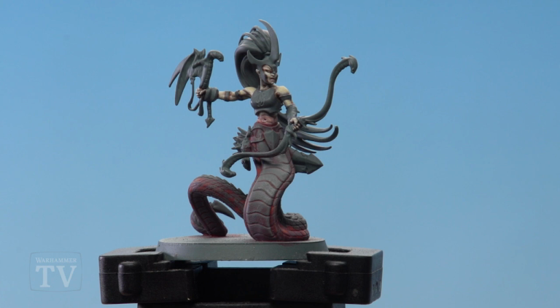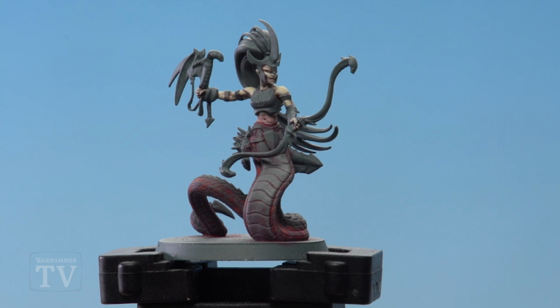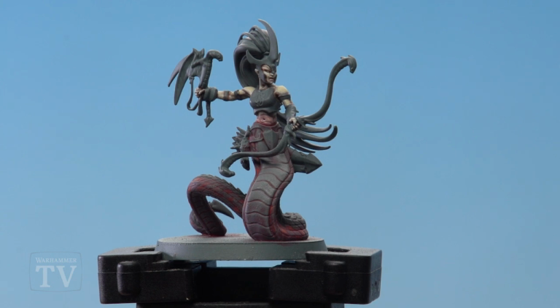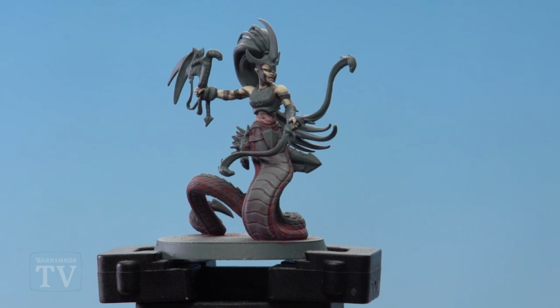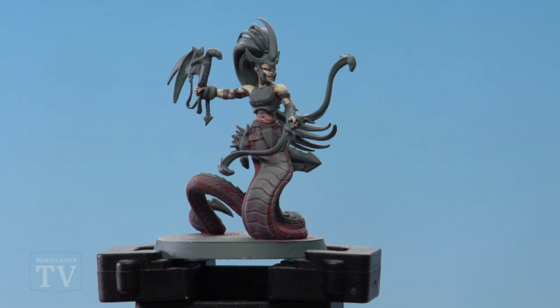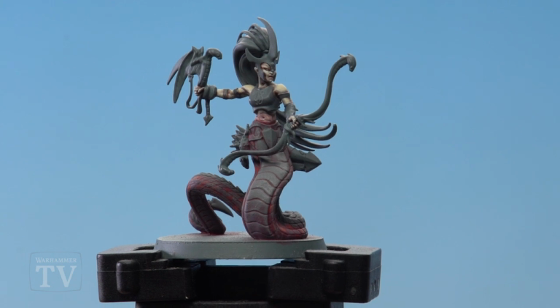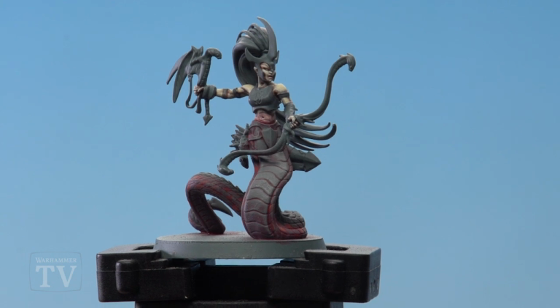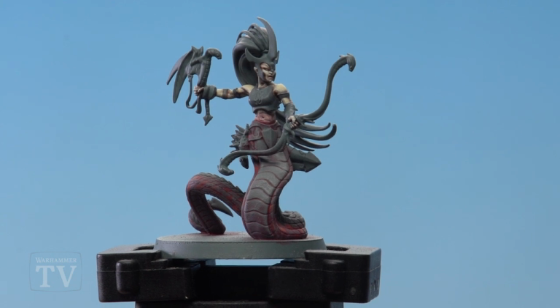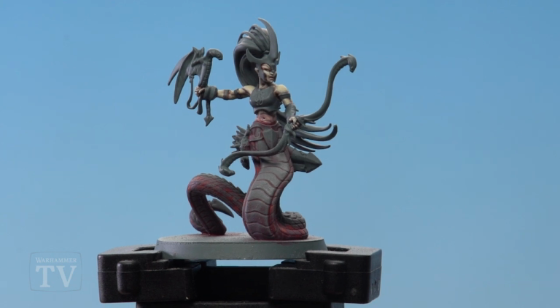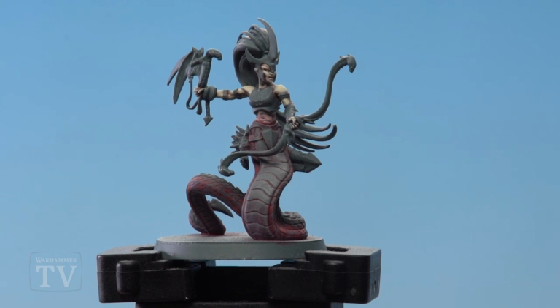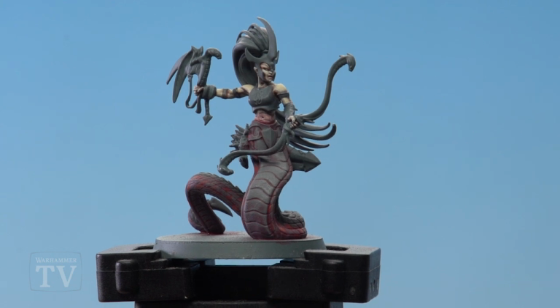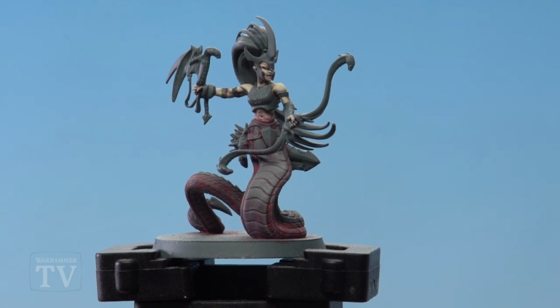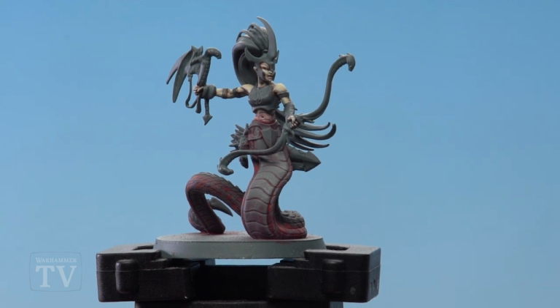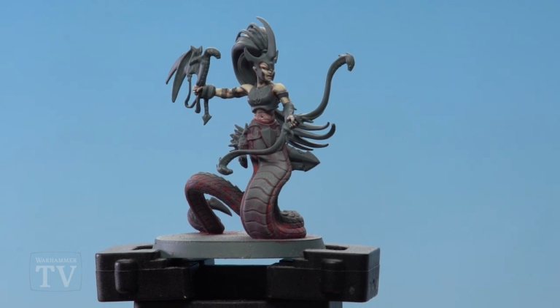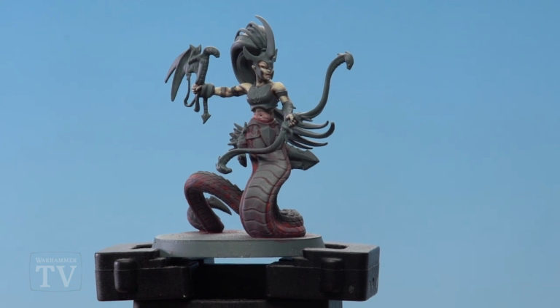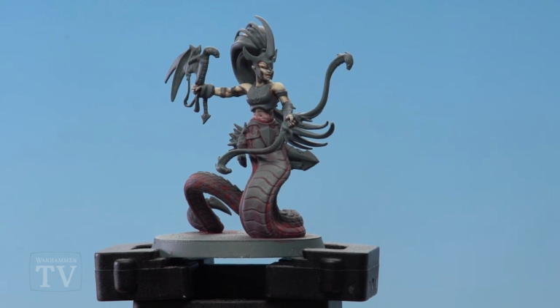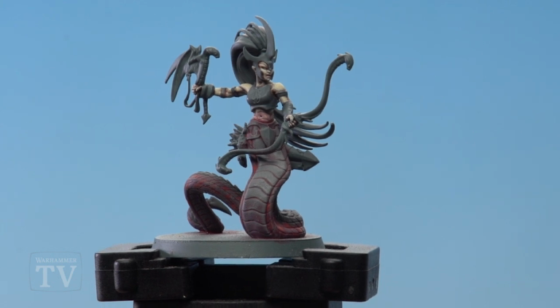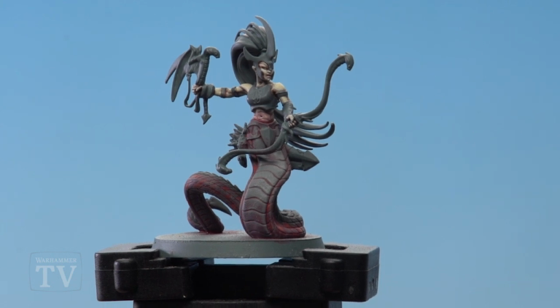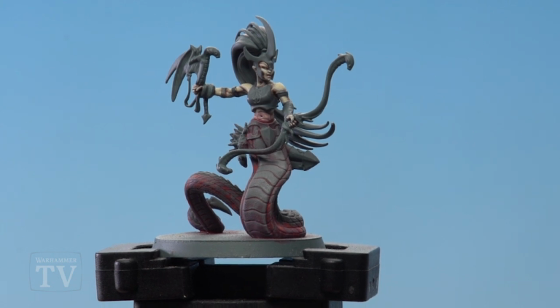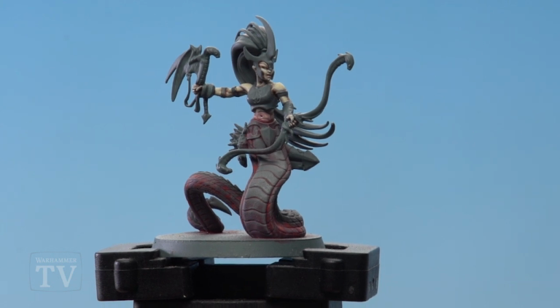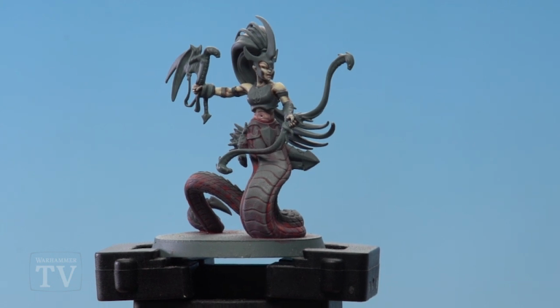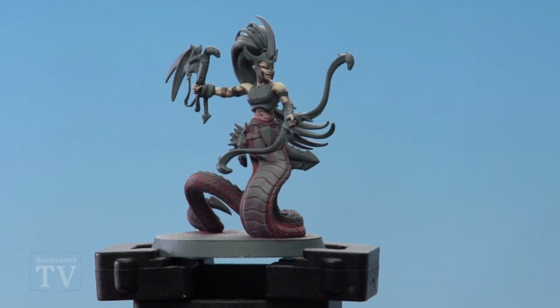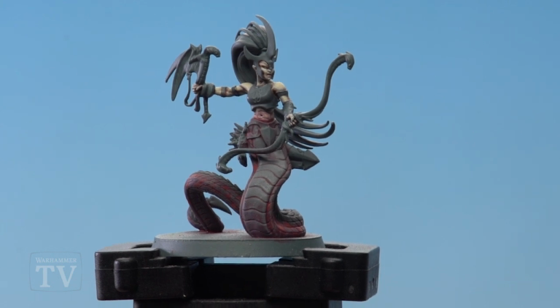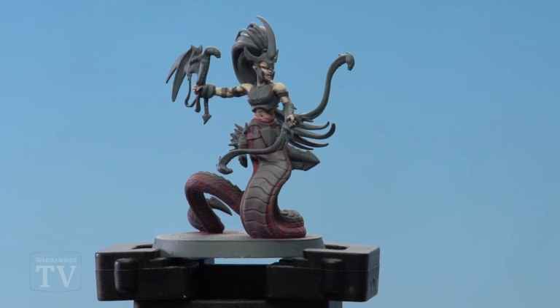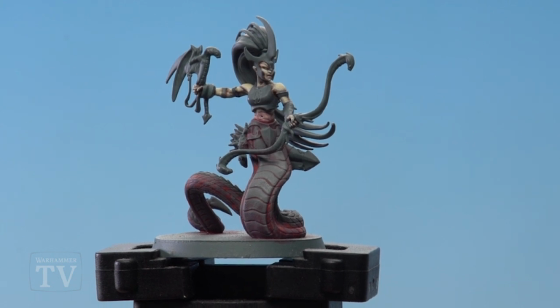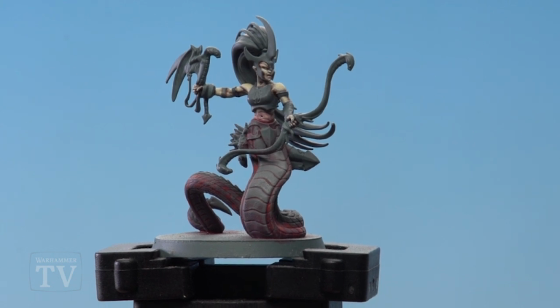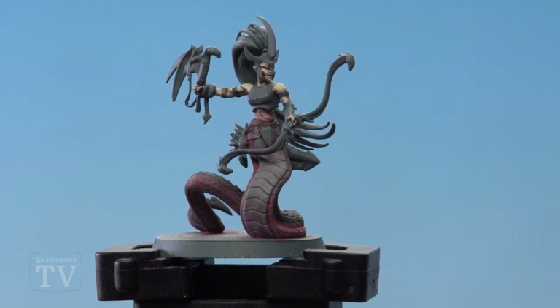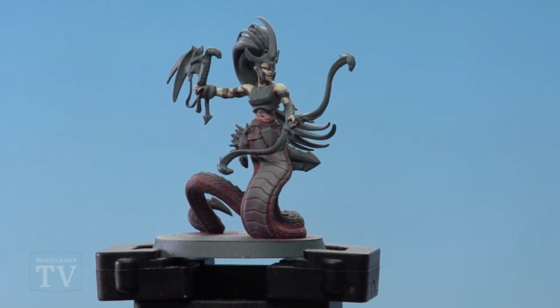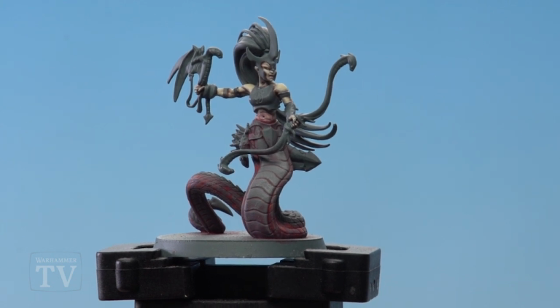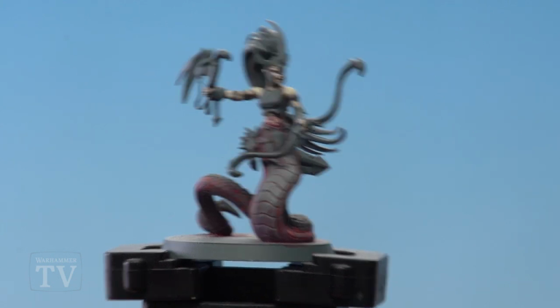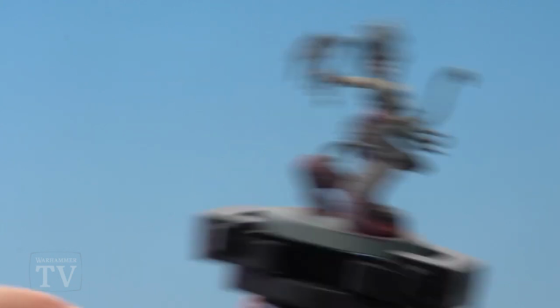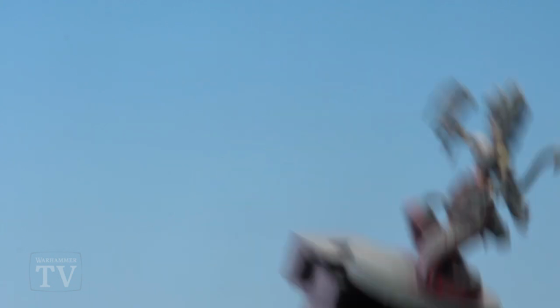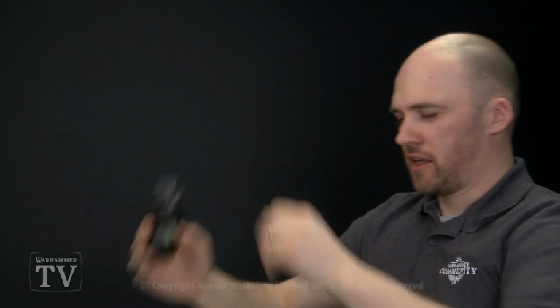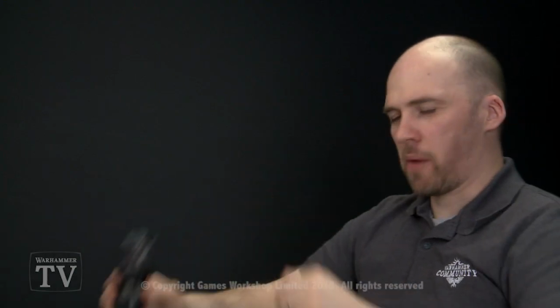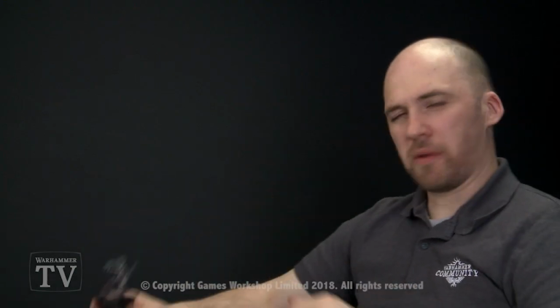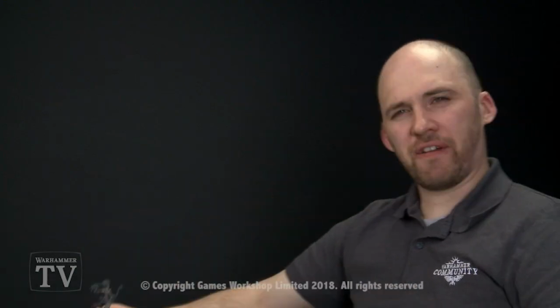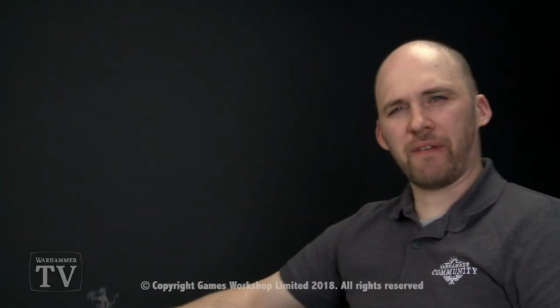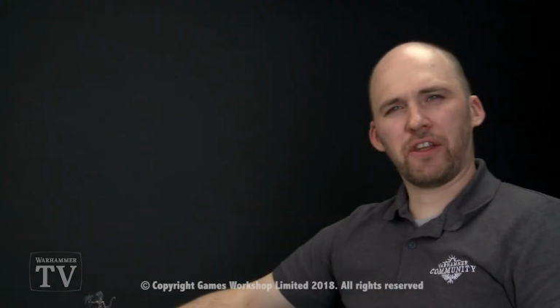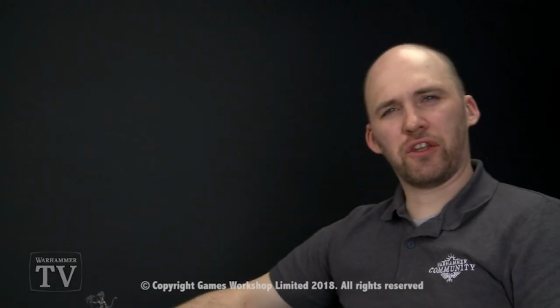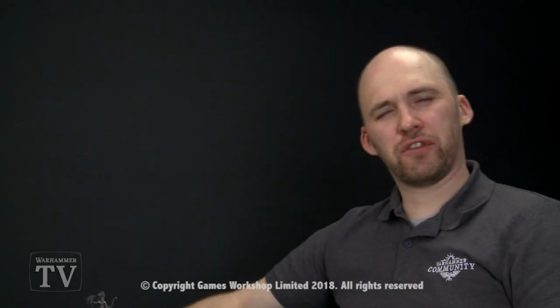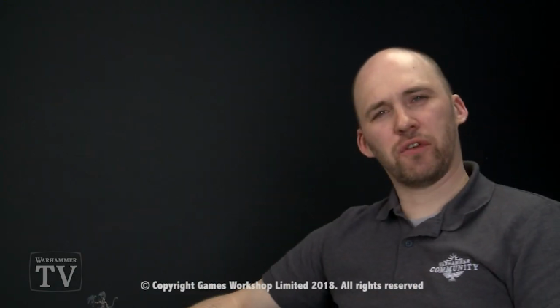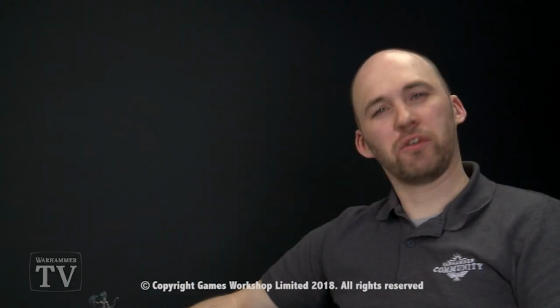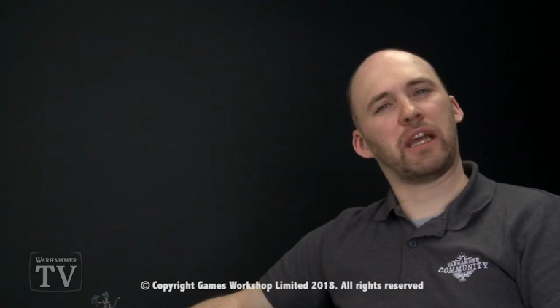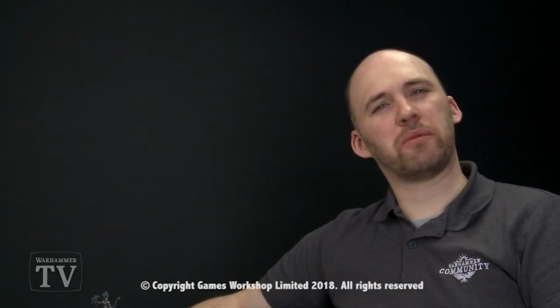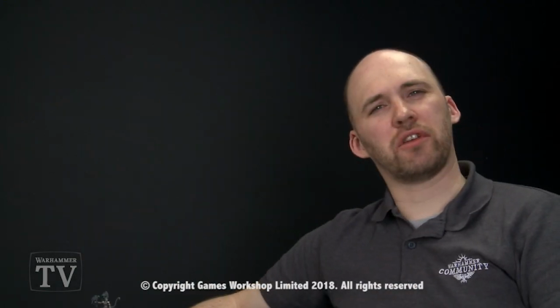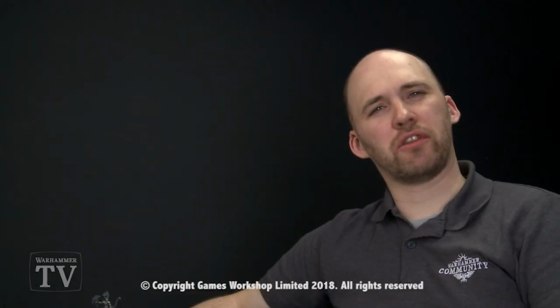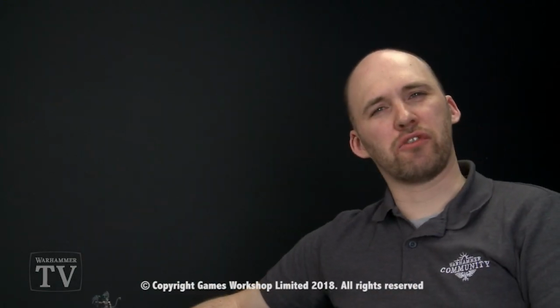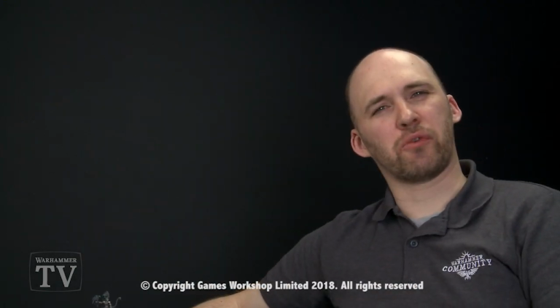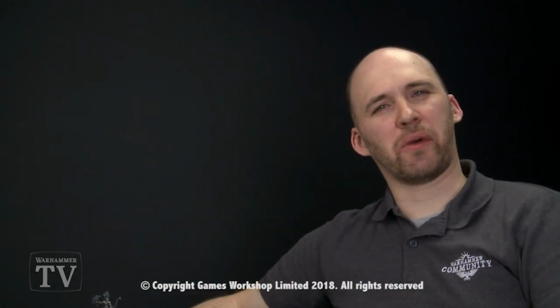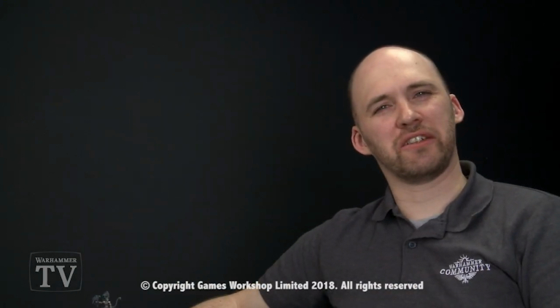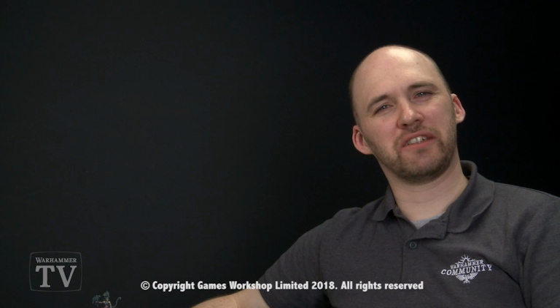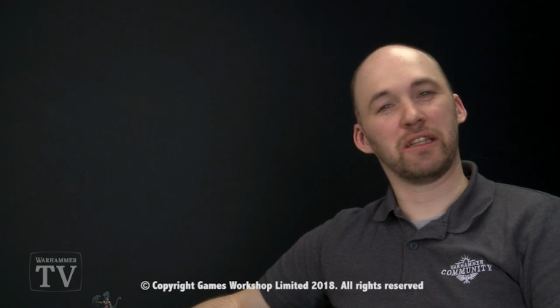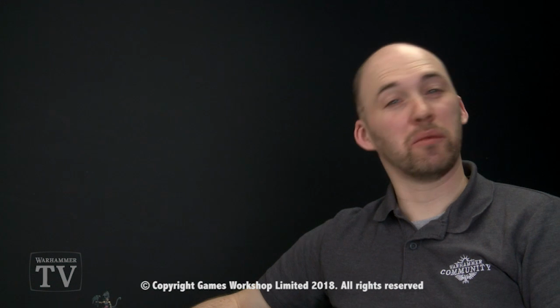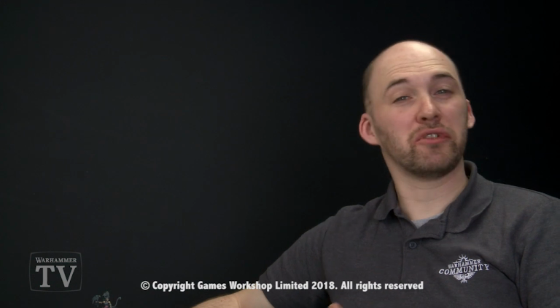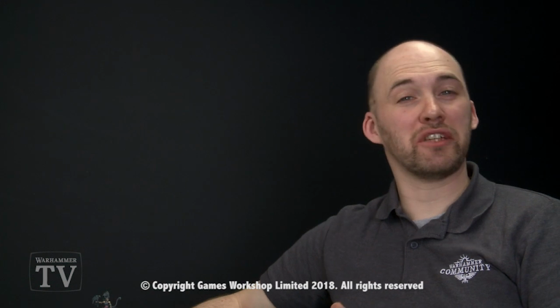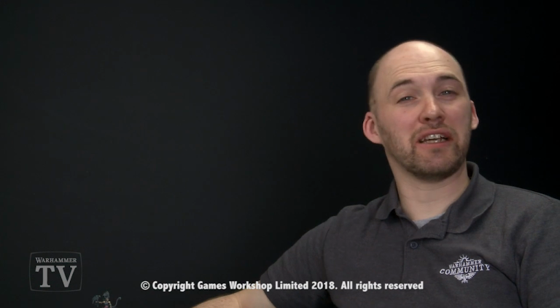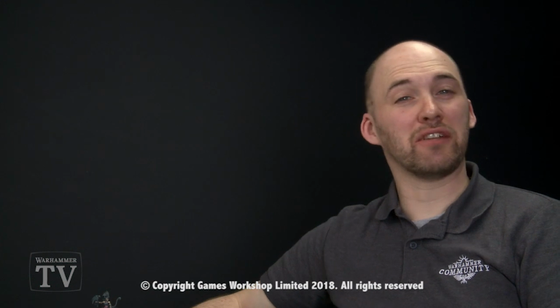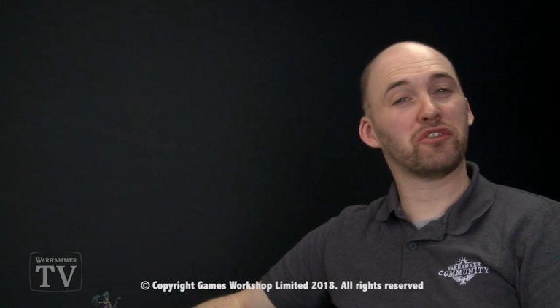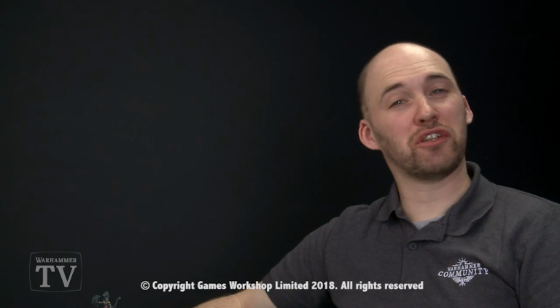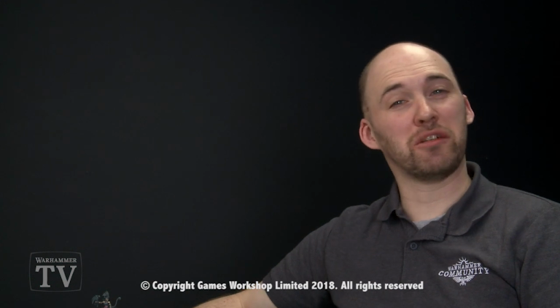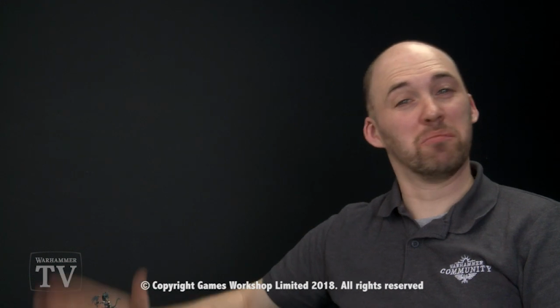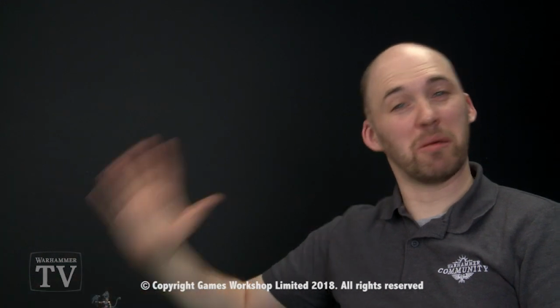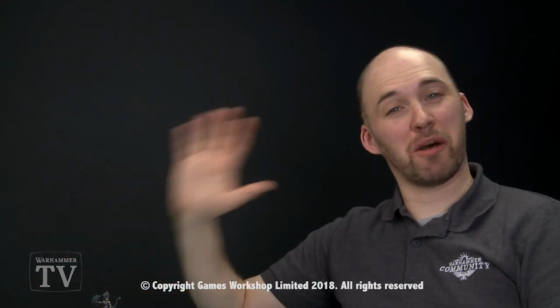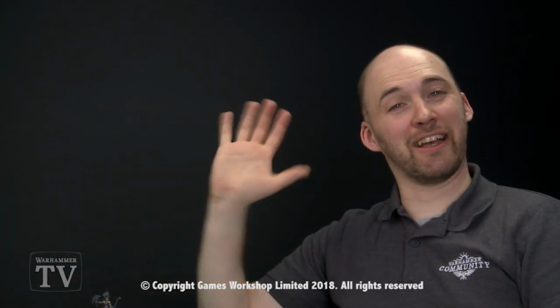And there we are — the snake body of the Melusi is now done. I hope you found that useful, keep sending those requests in and we'll see you again soon. Bye bye!